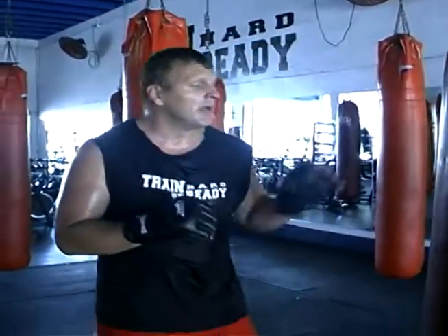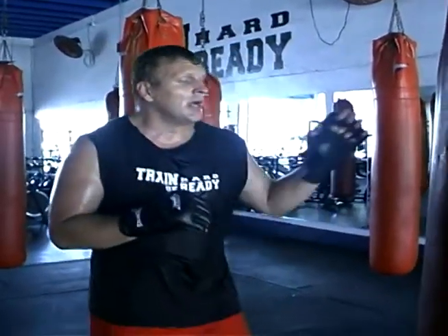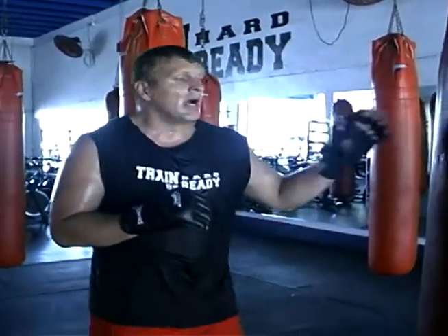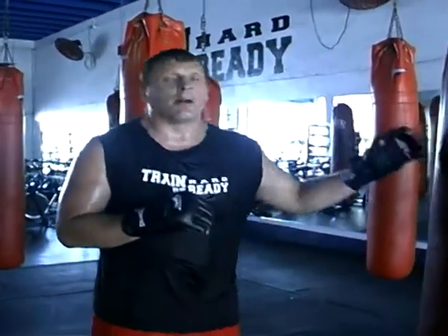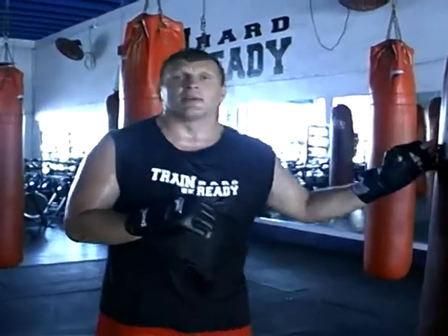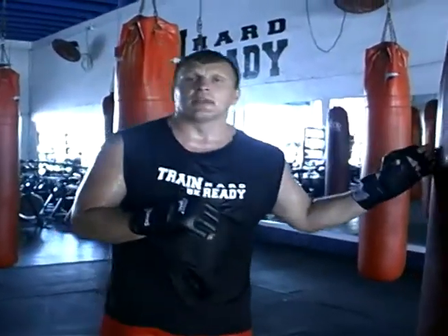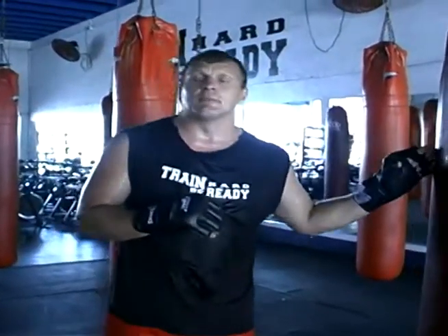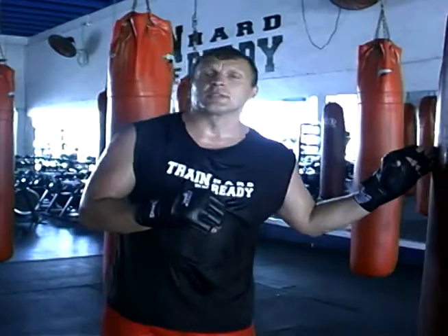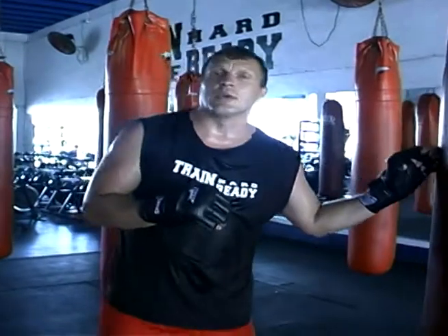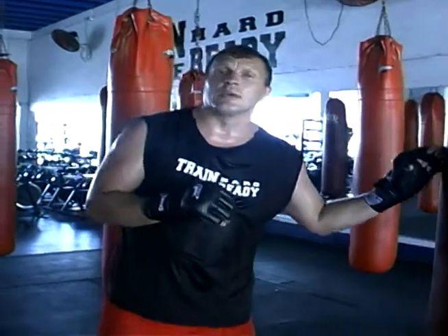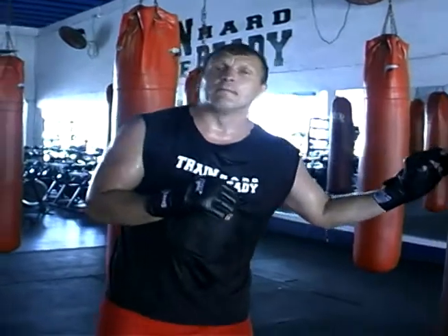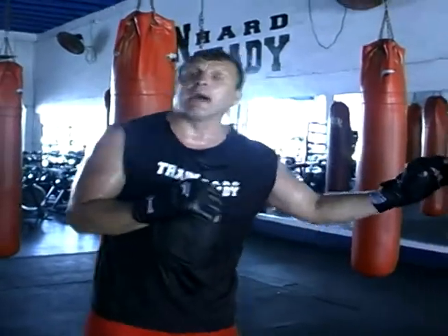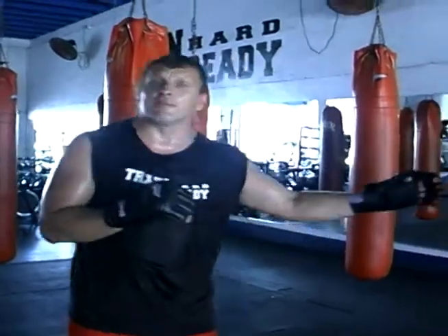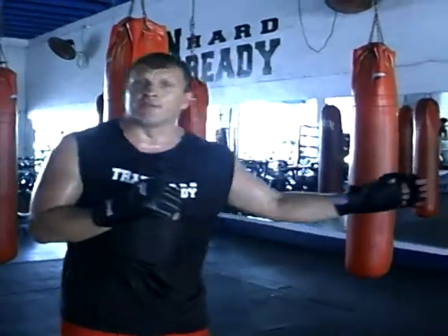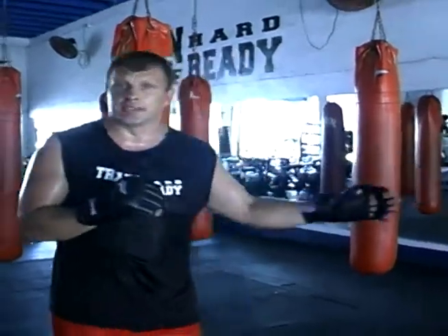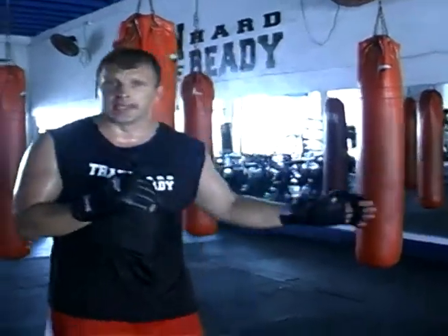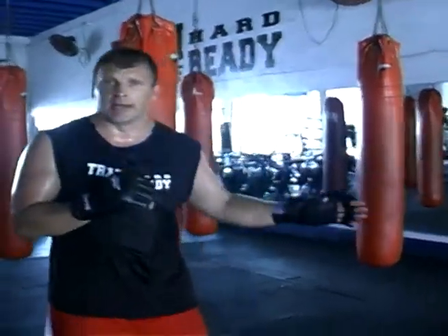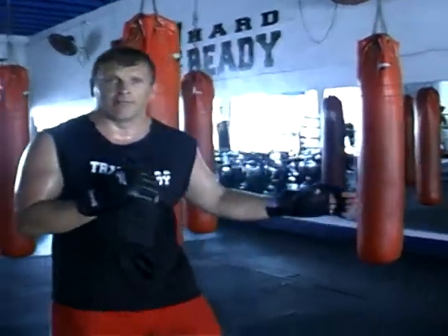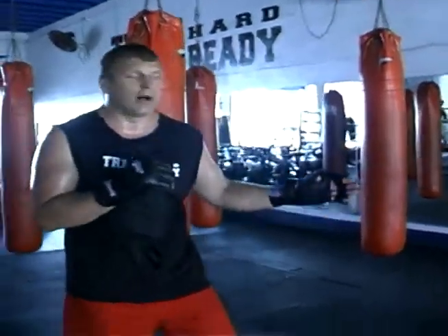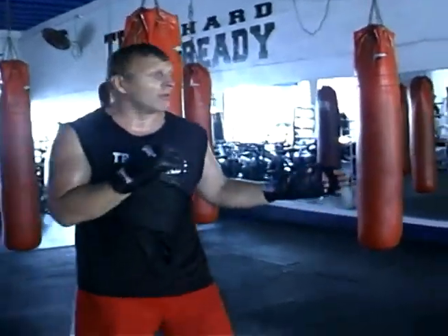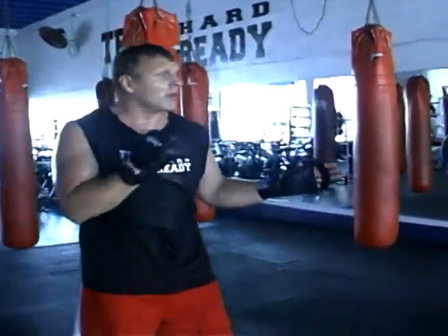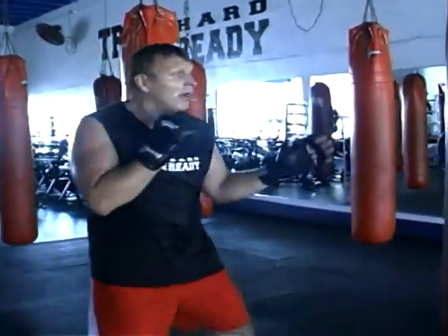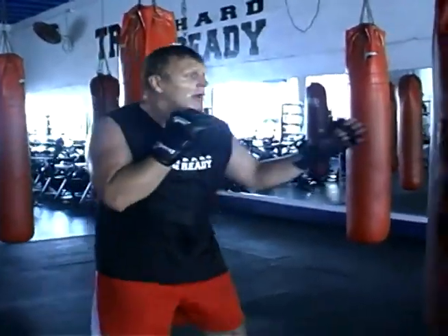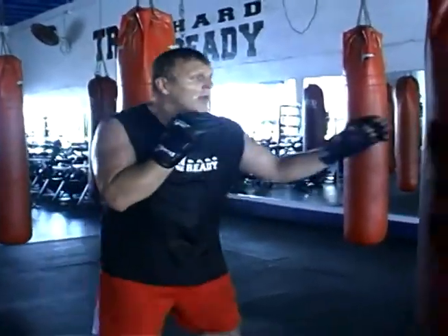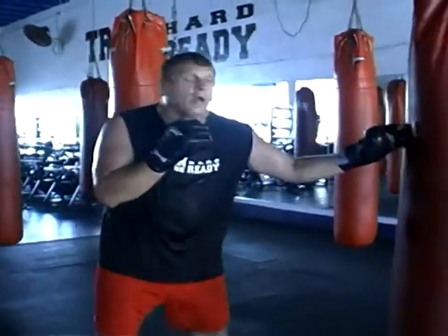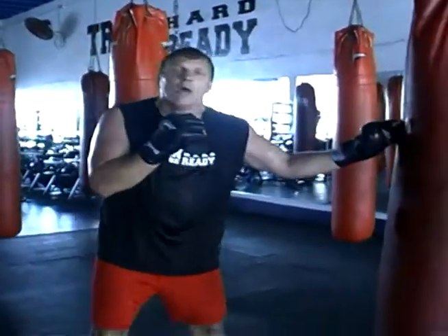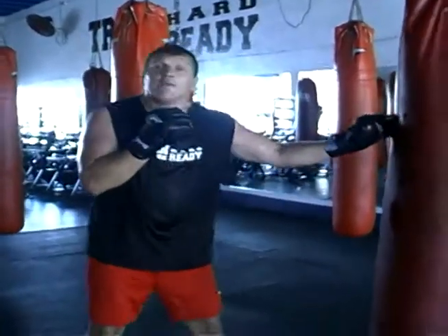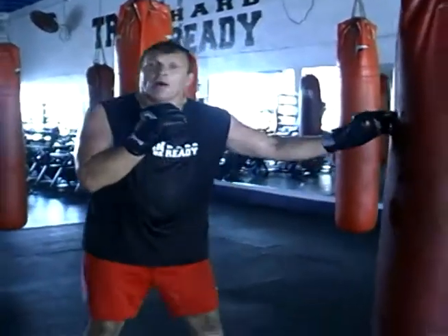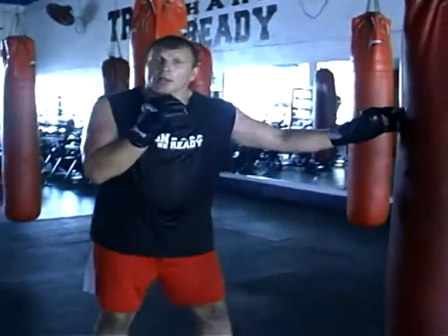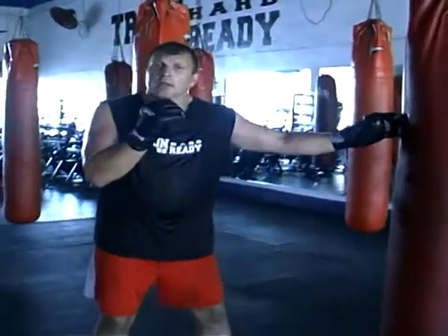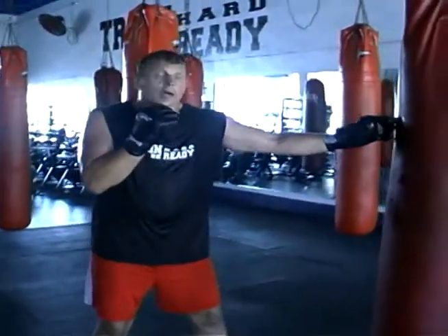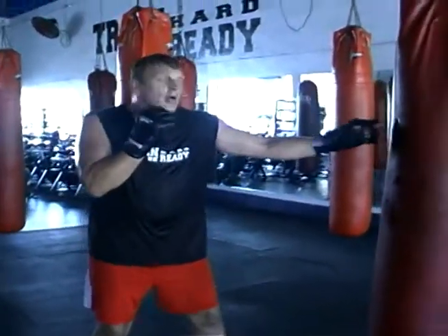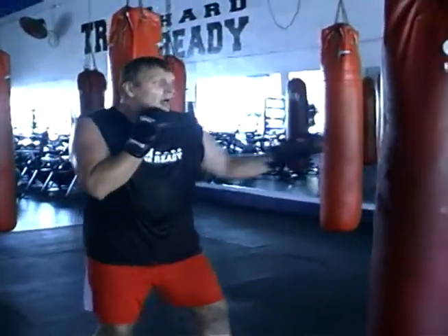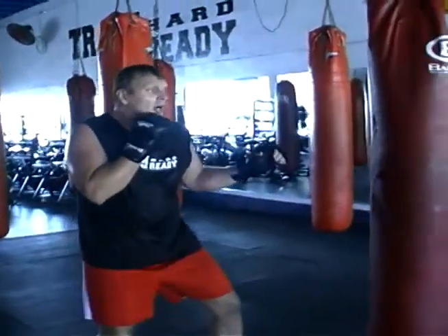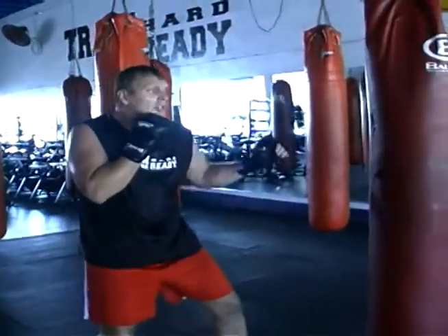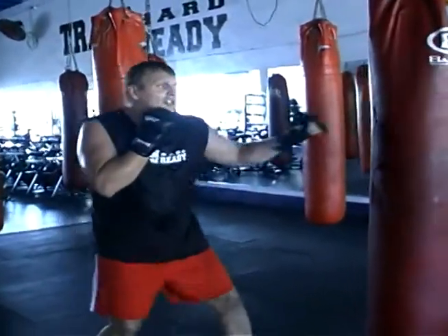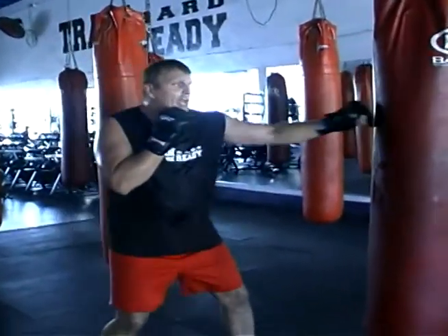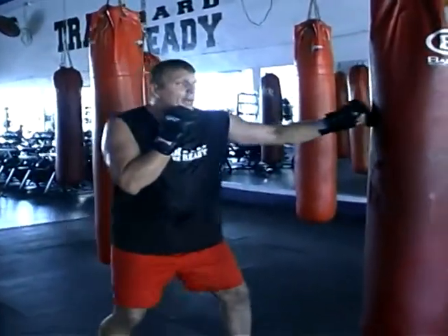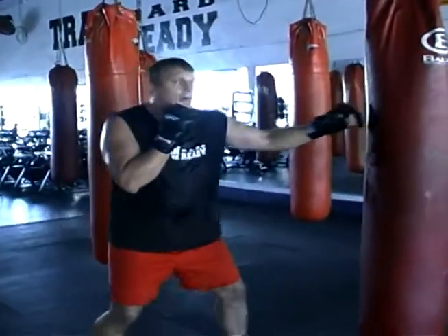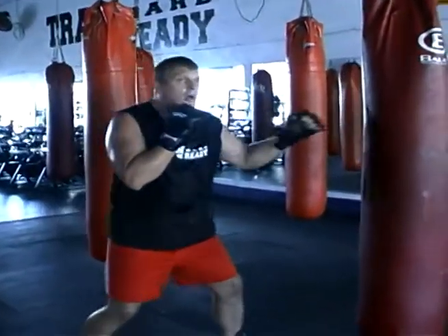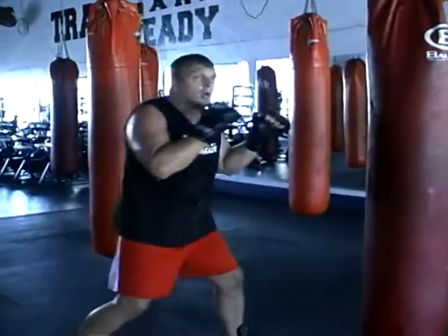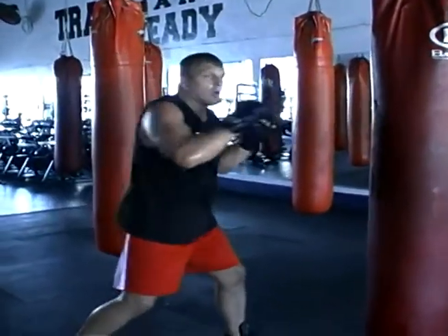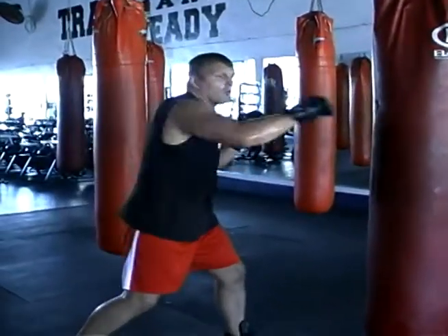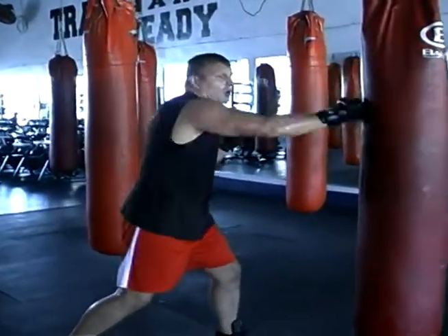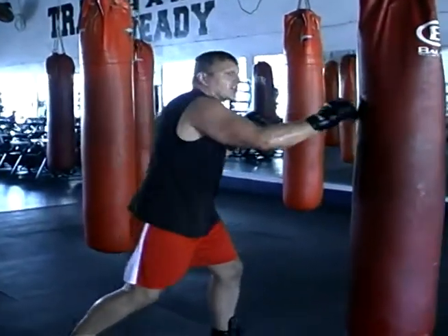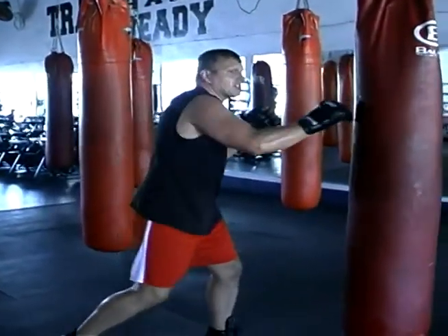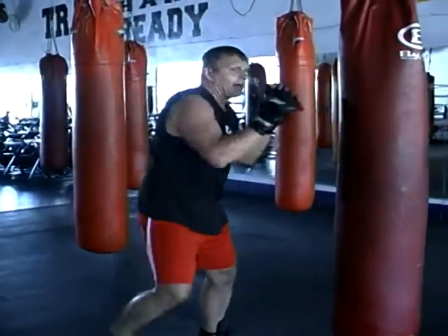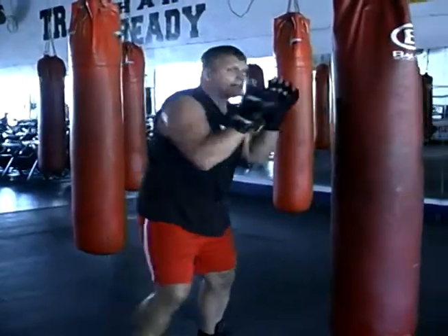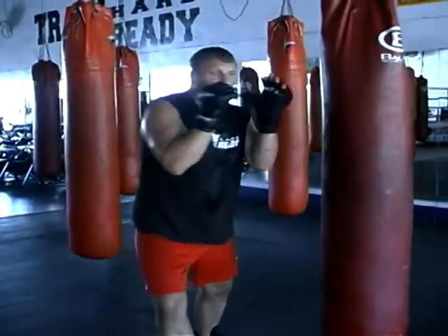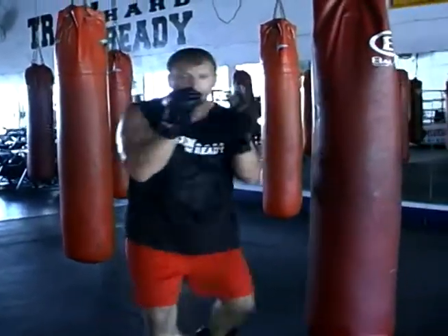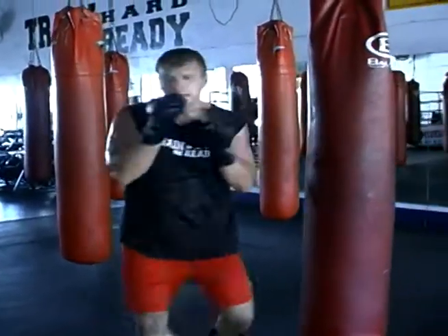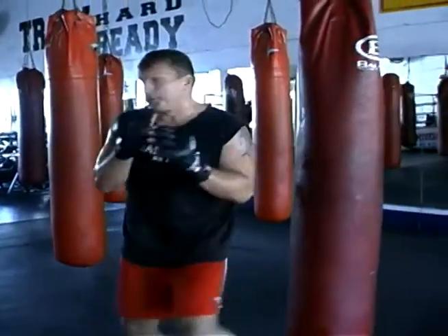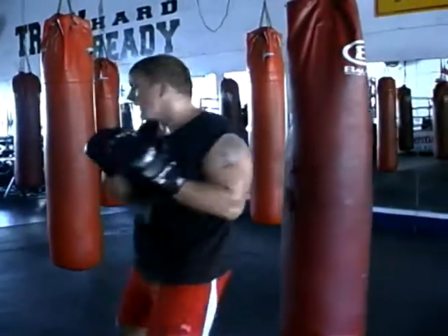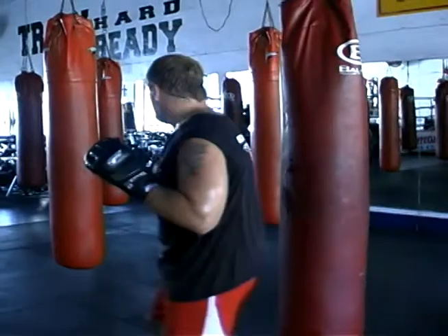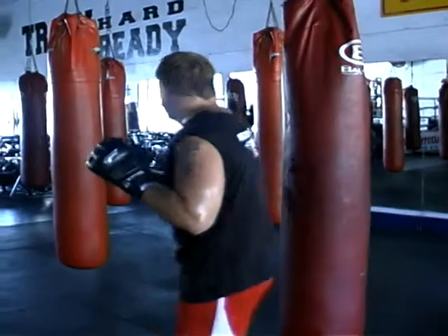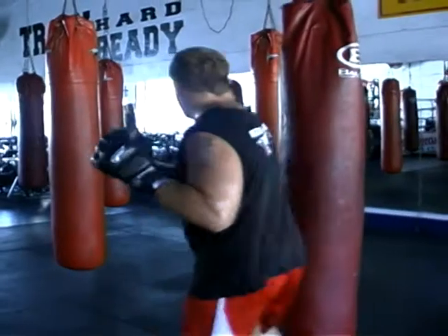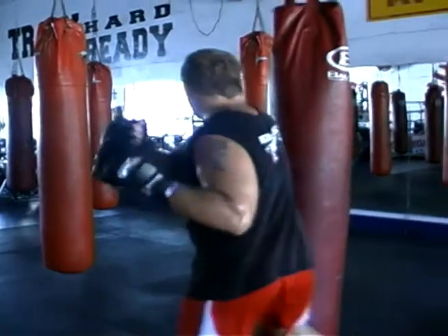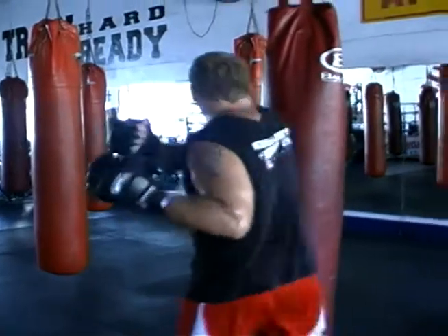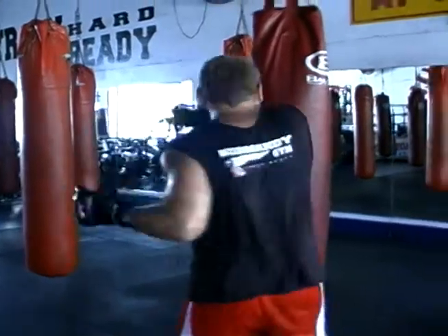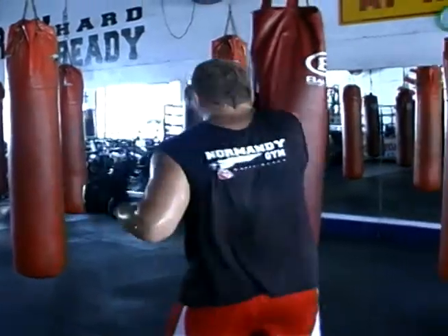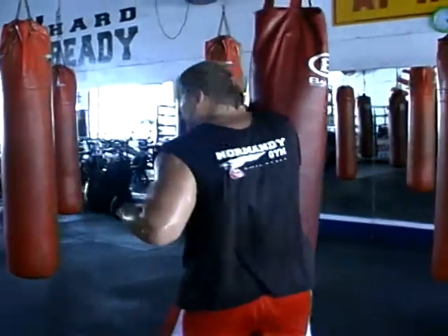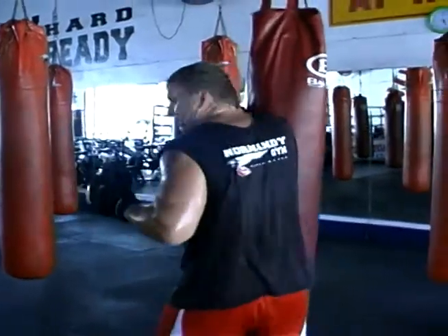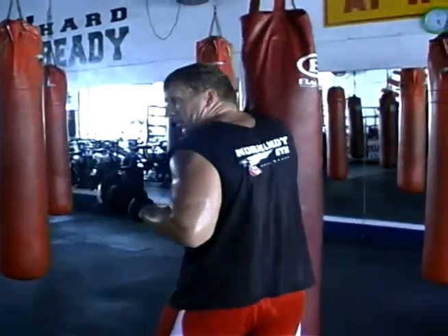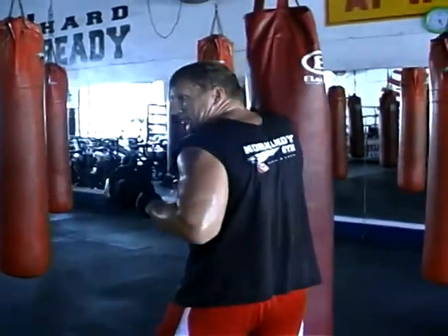I'm going to demonstrate a back fist now, following a jab-cross combination back fist.